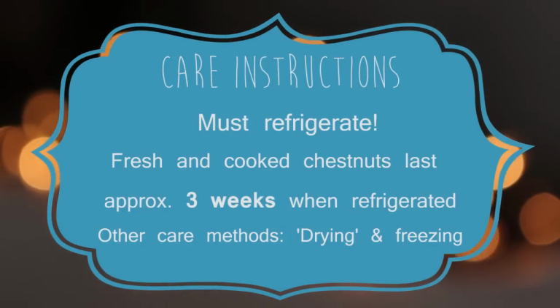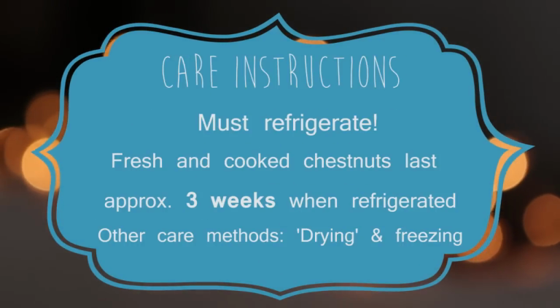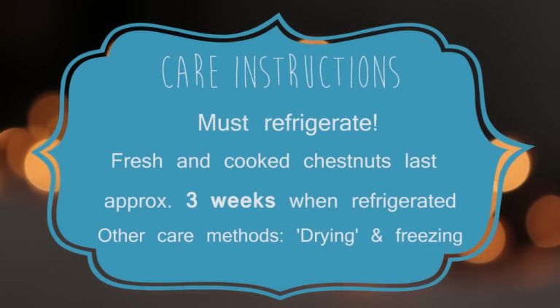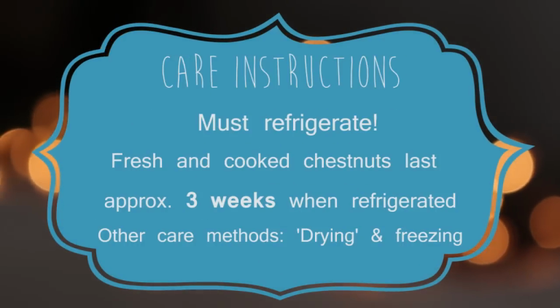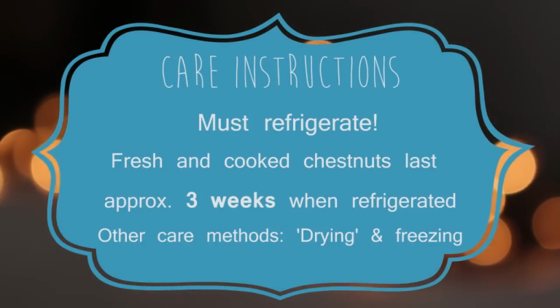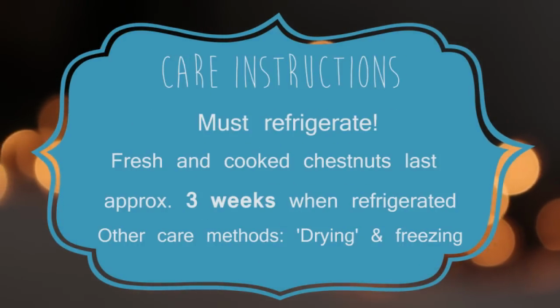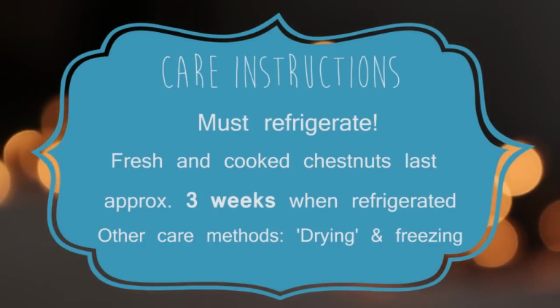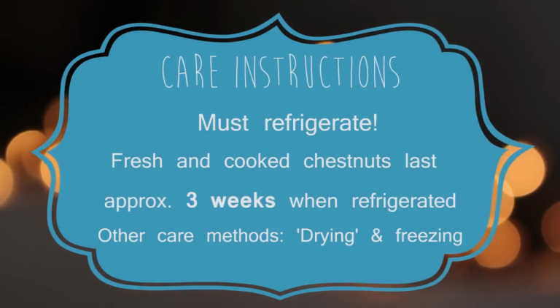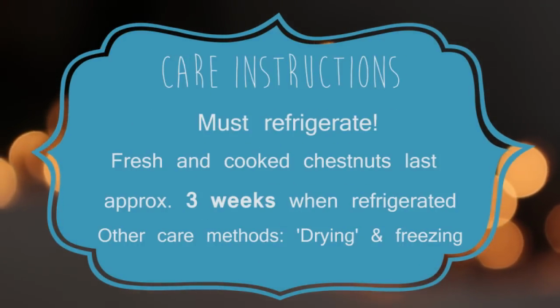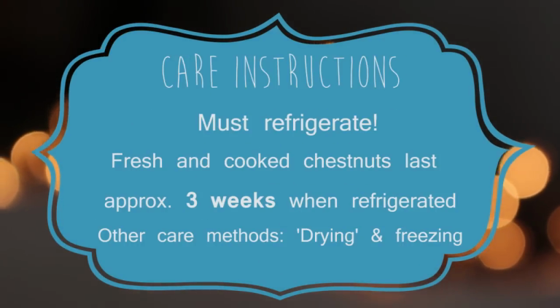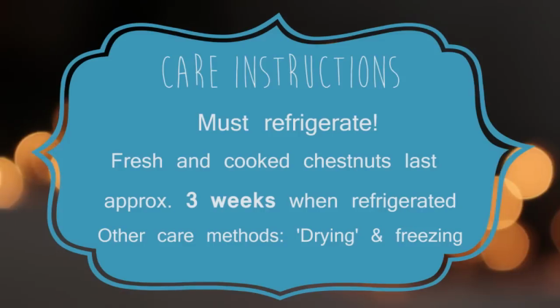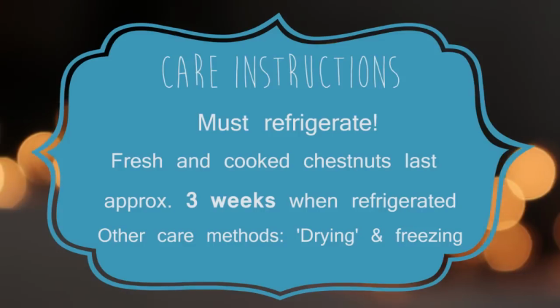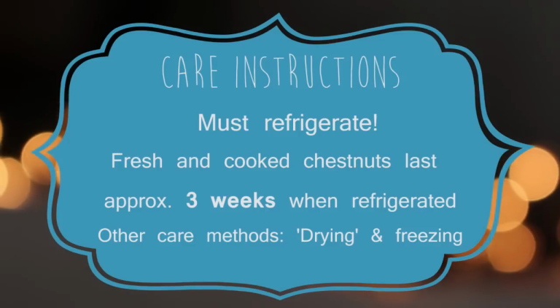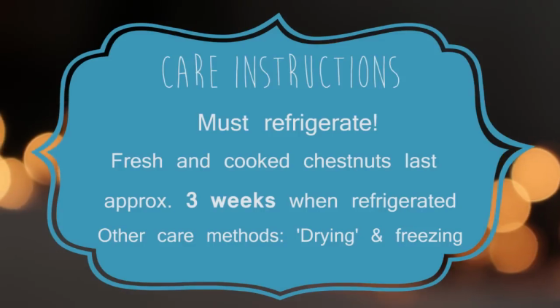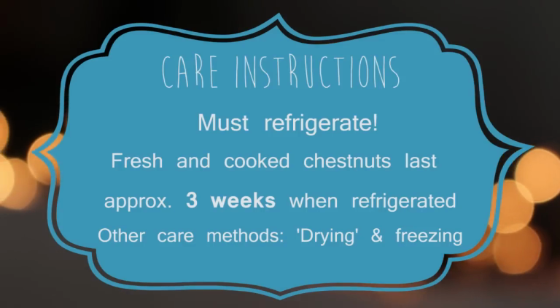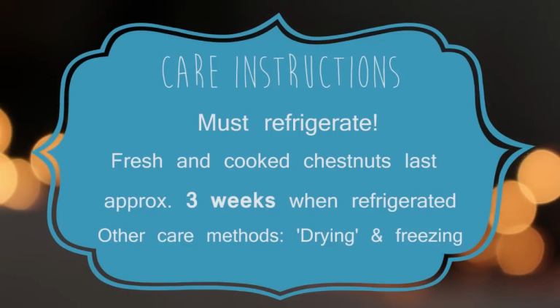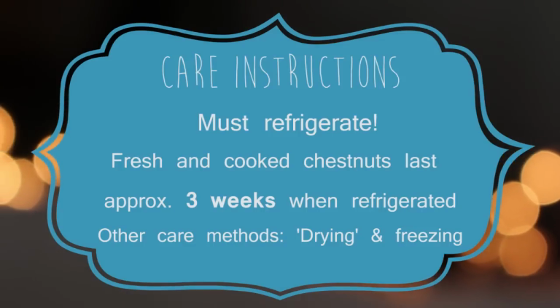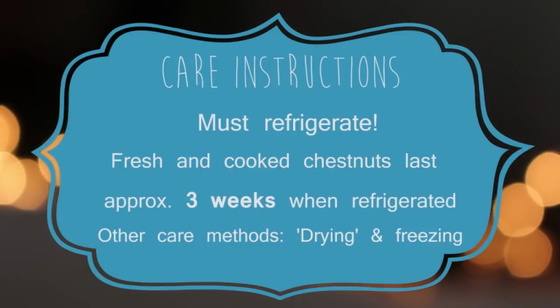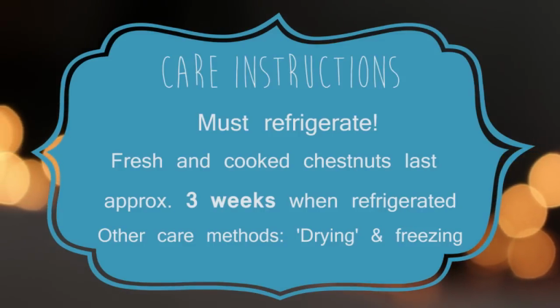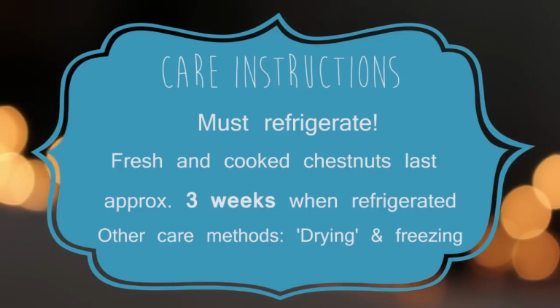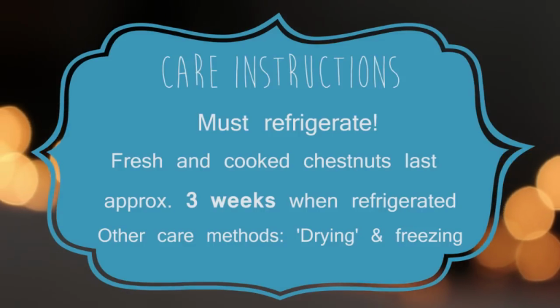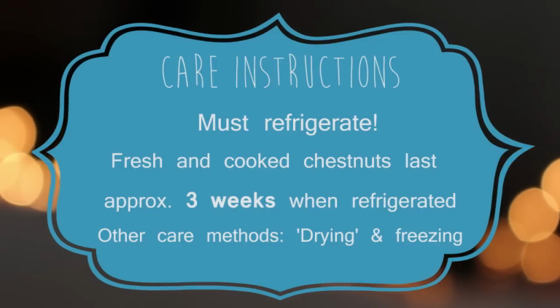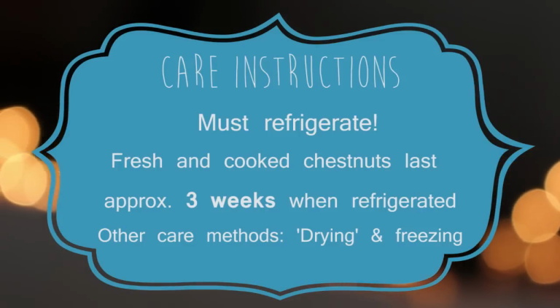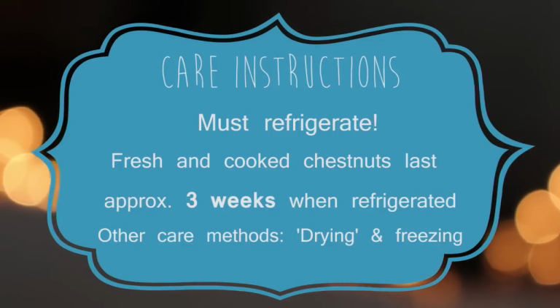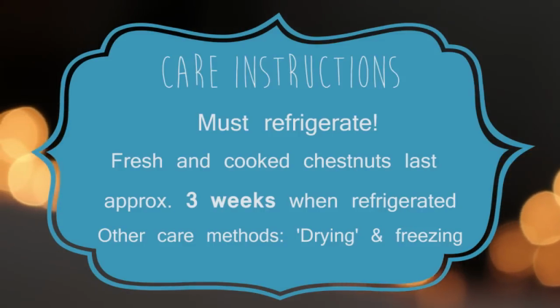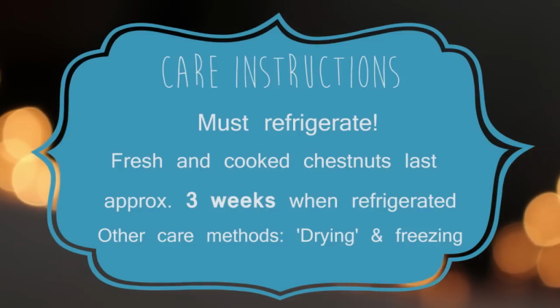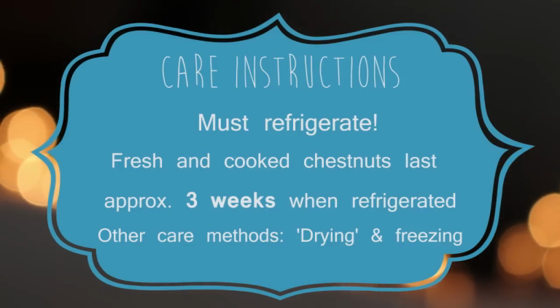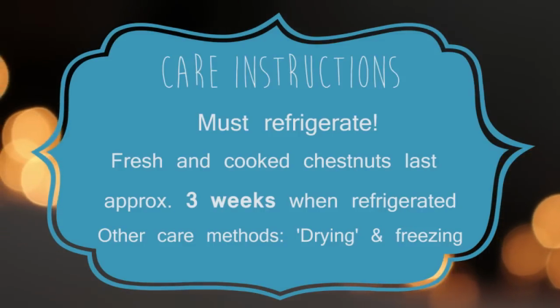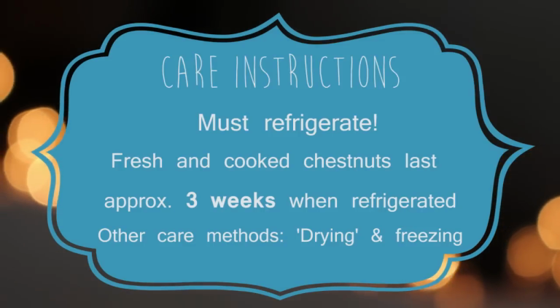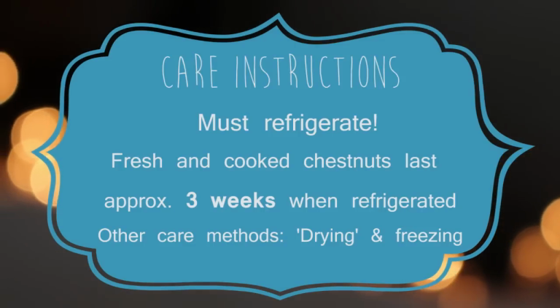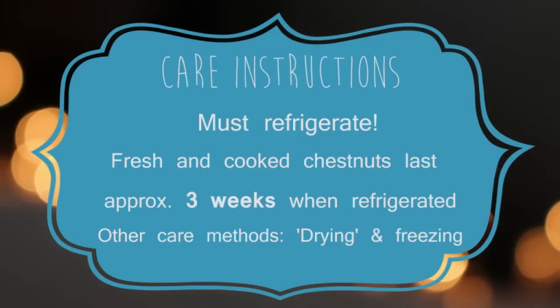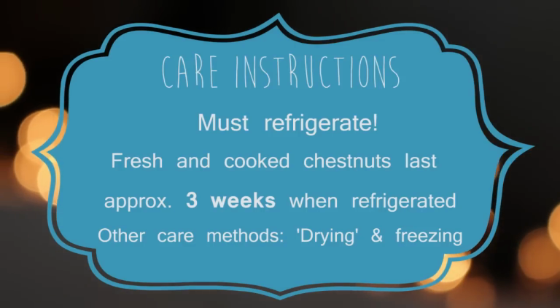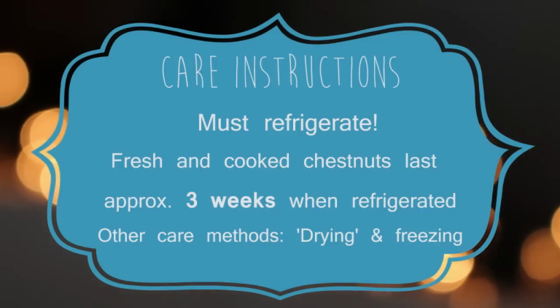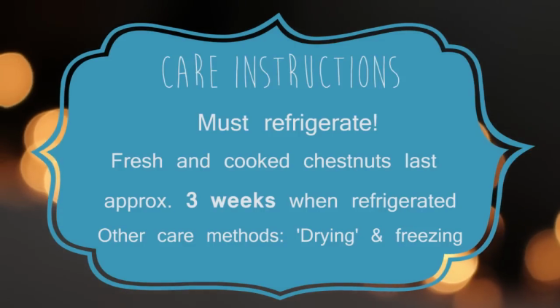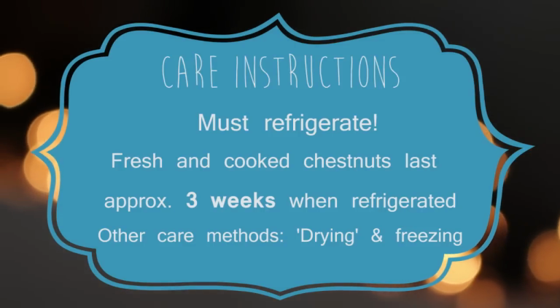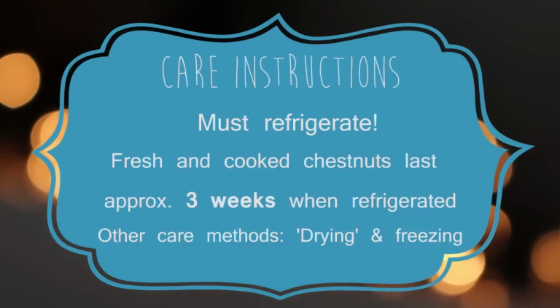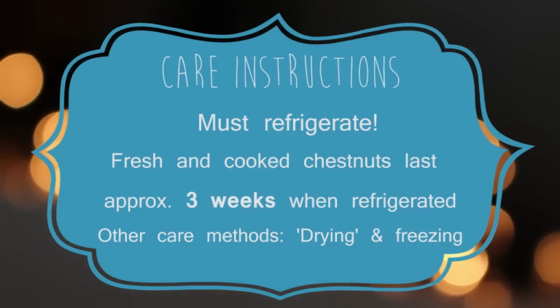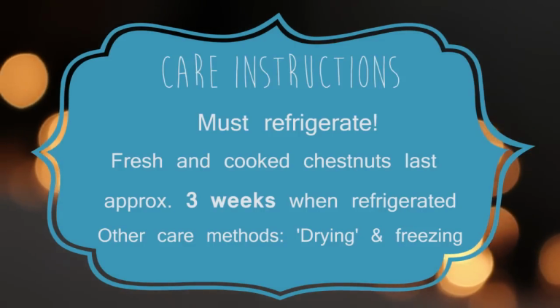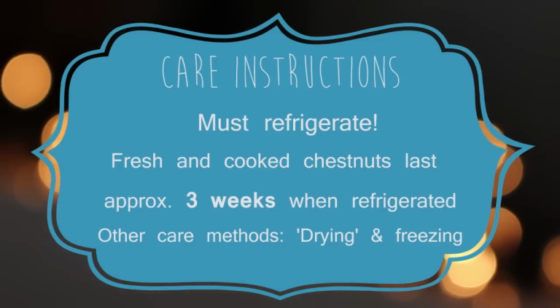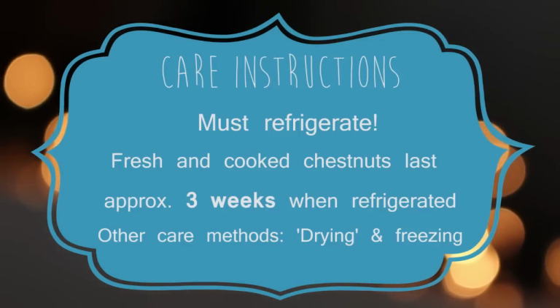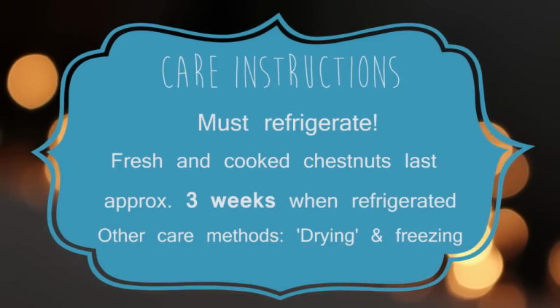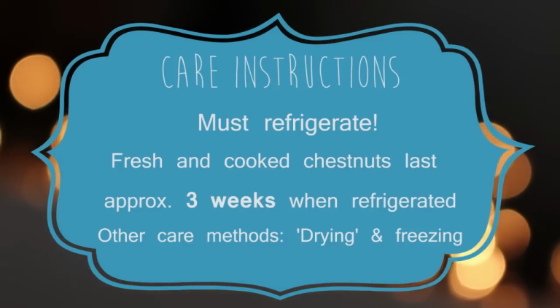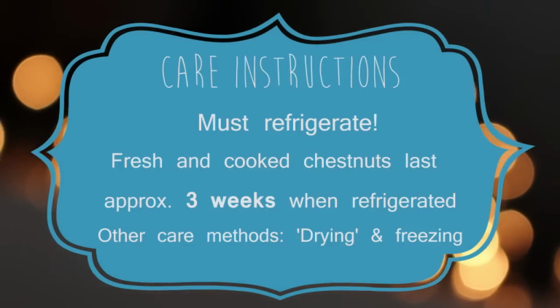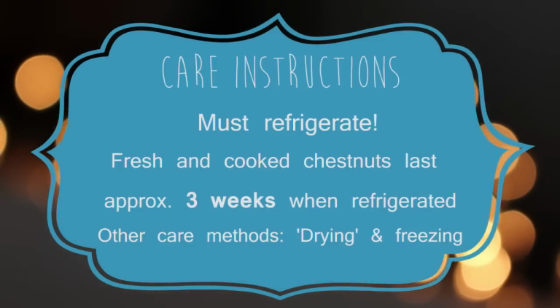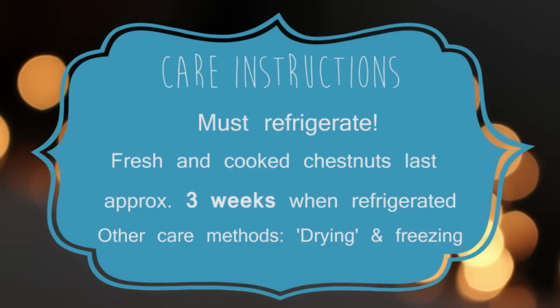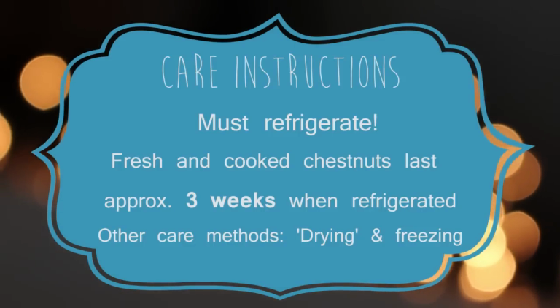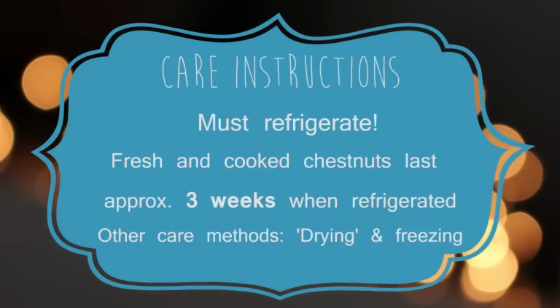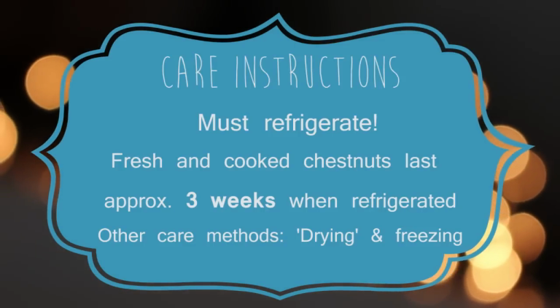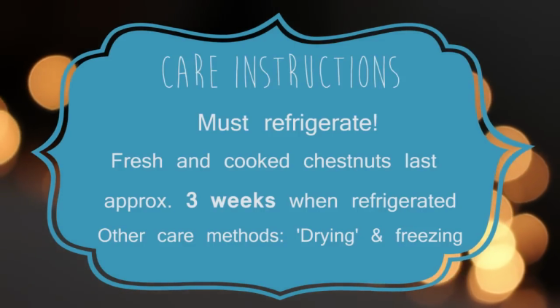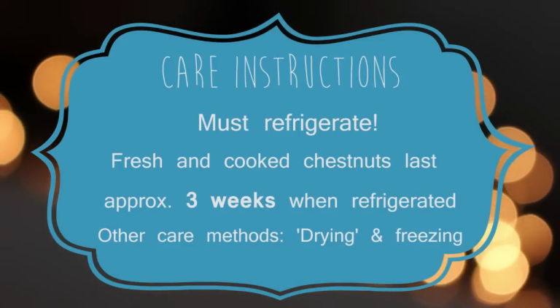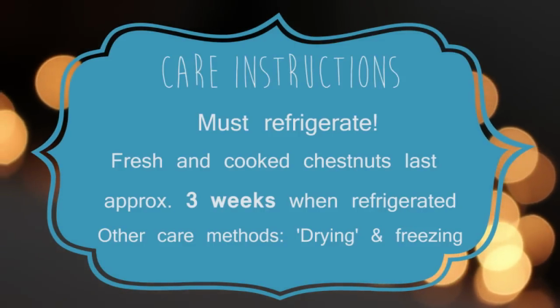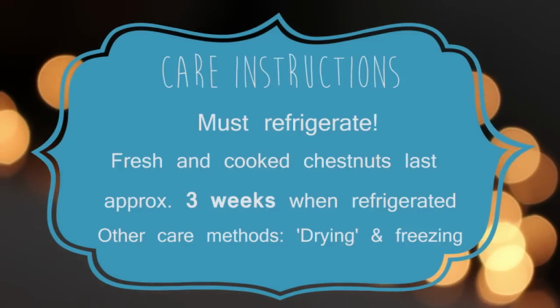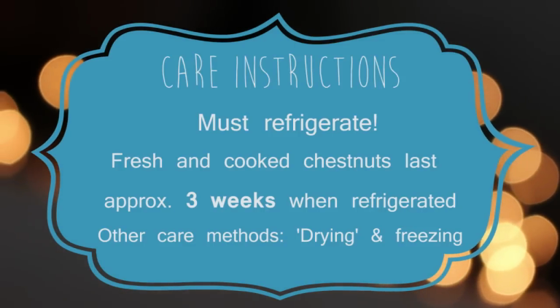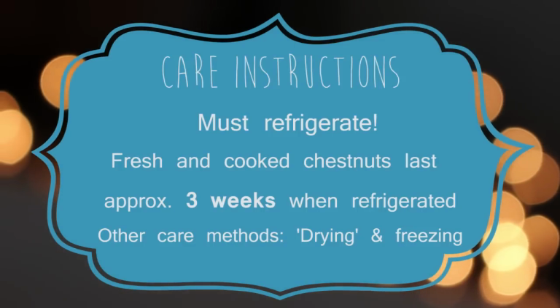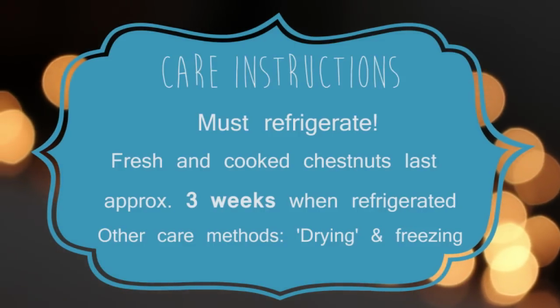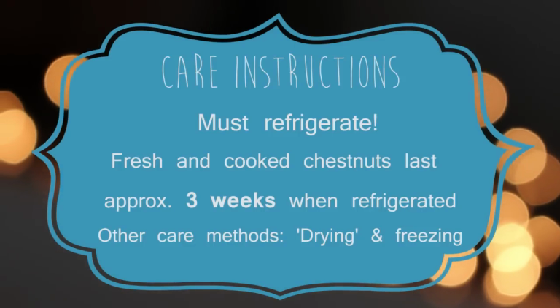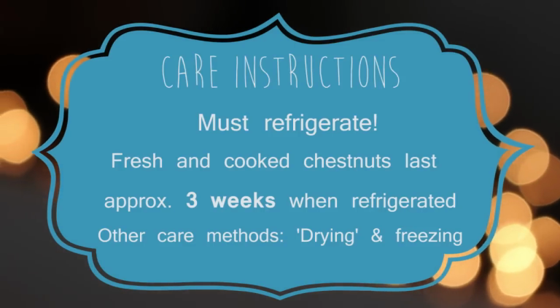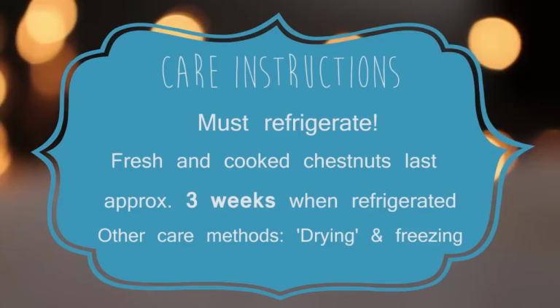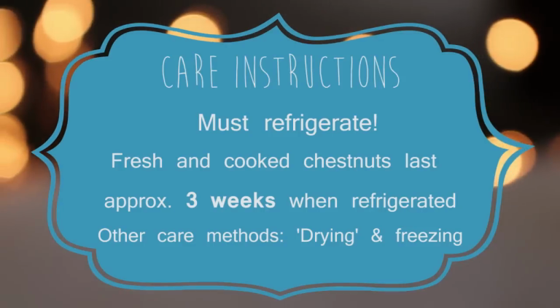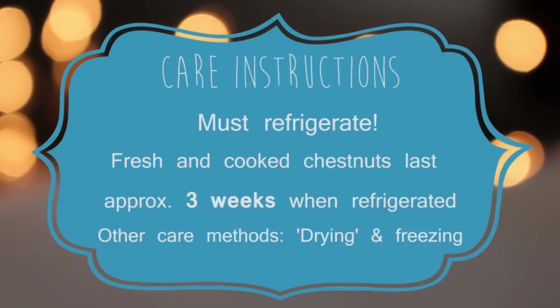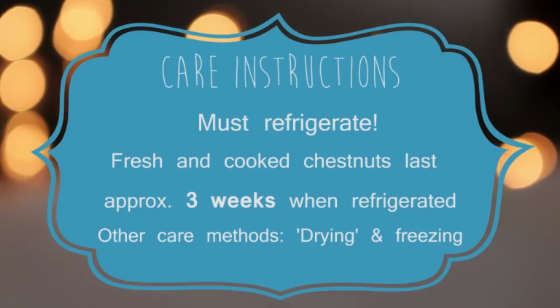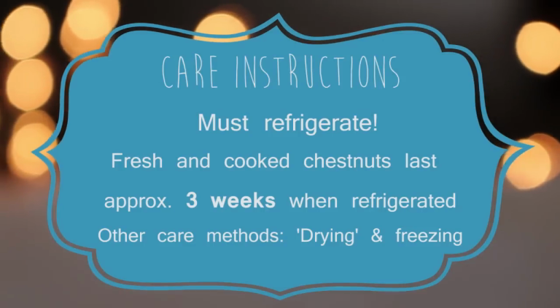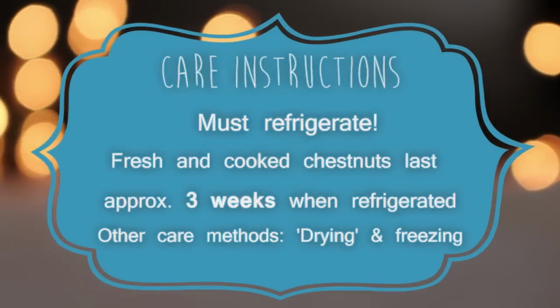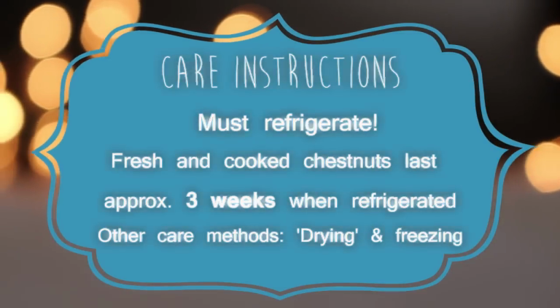You have to refrigerate your chestnuts. They will last three weeks if you refrigerate them, and they will spoil pretty easily if you don't.